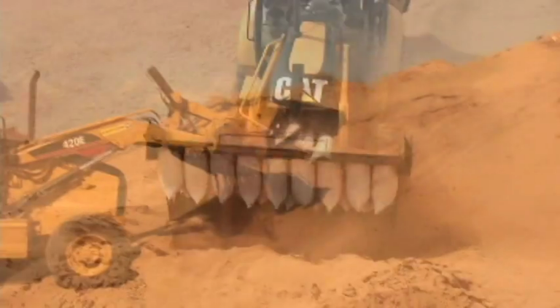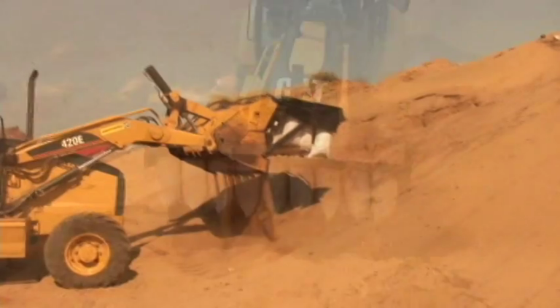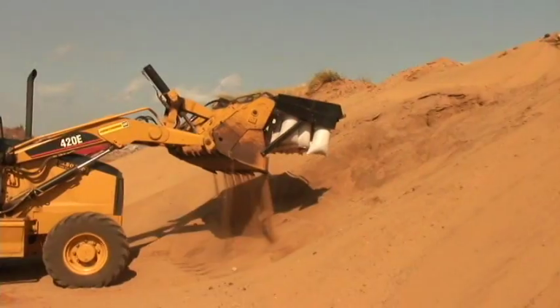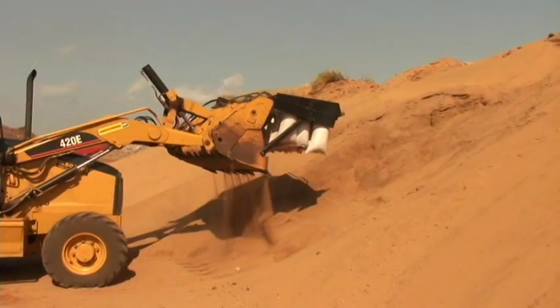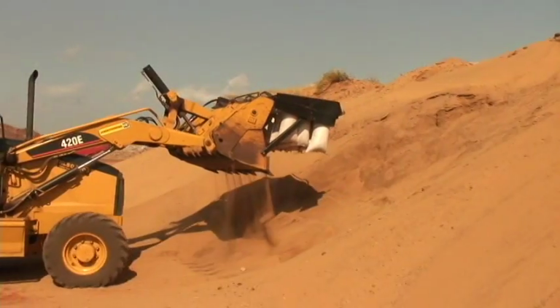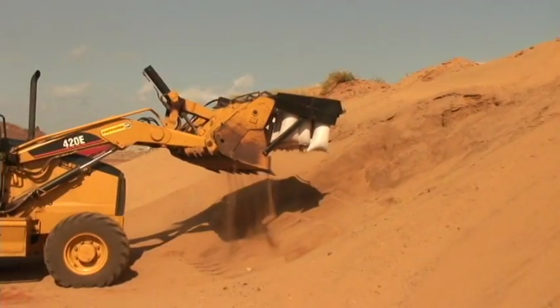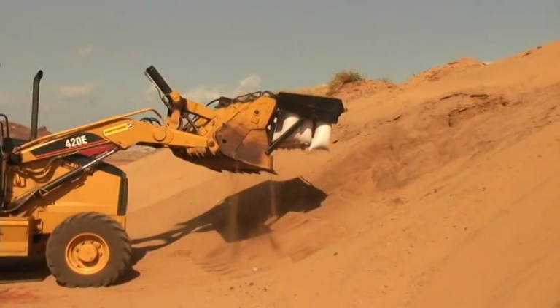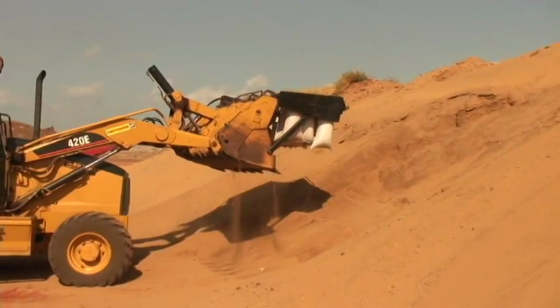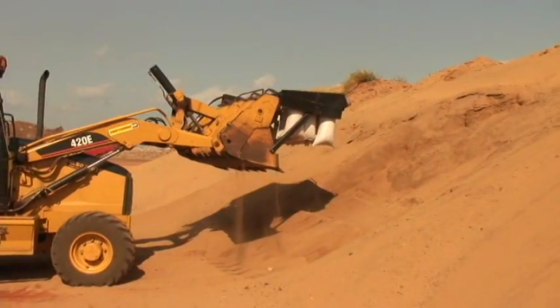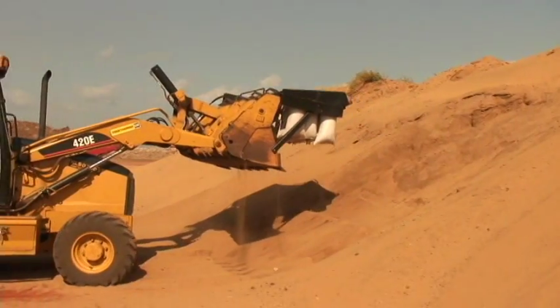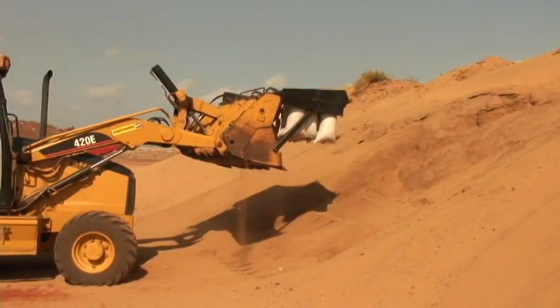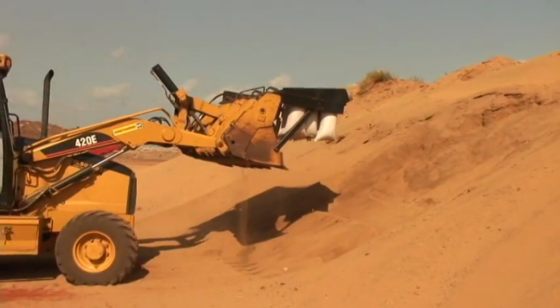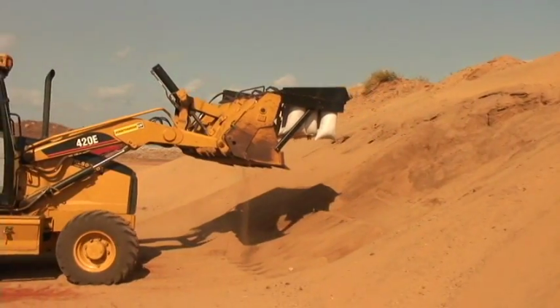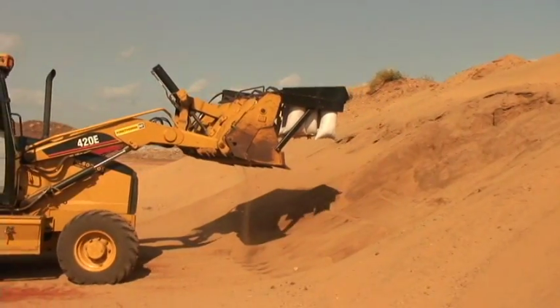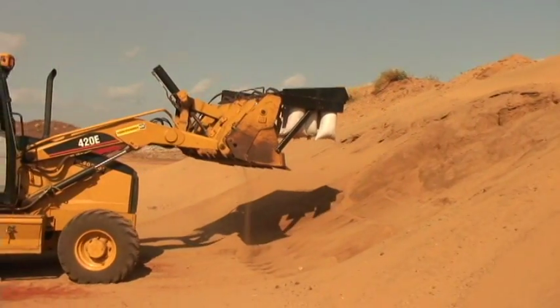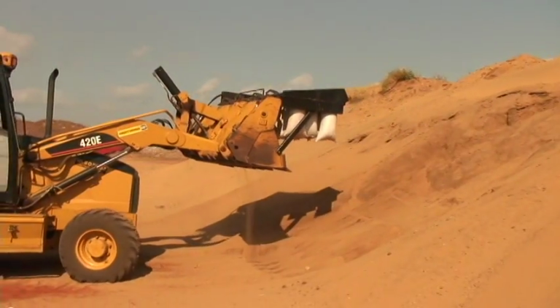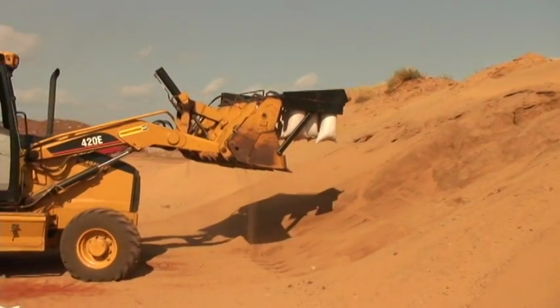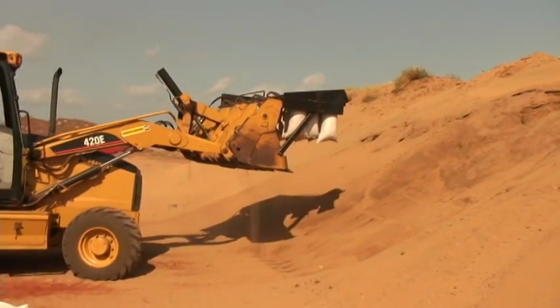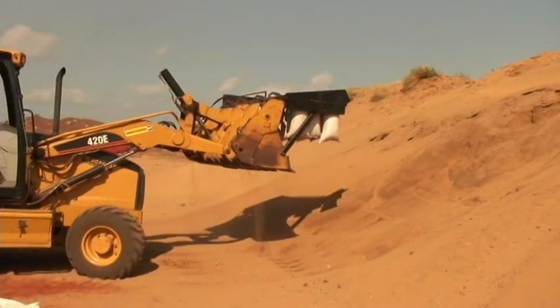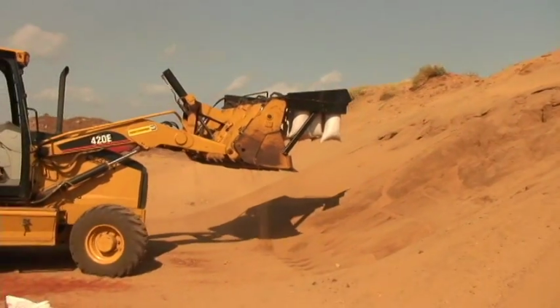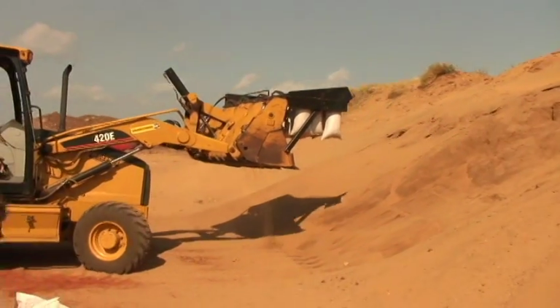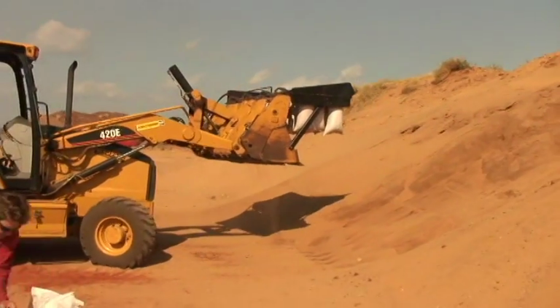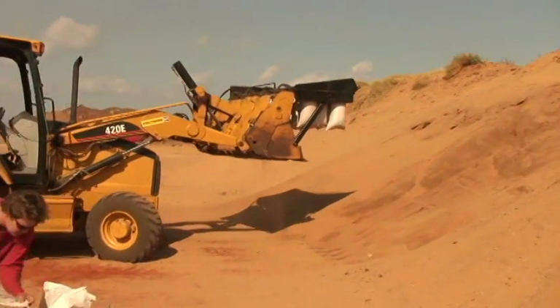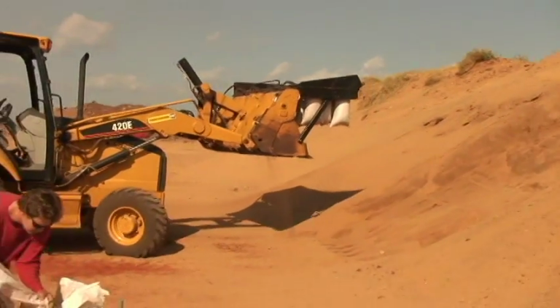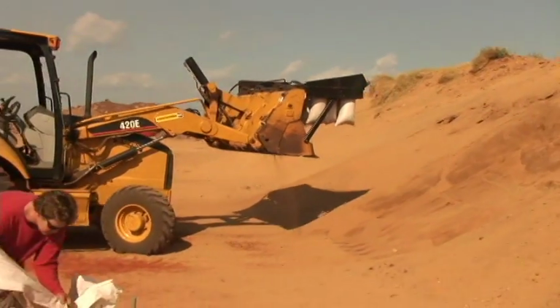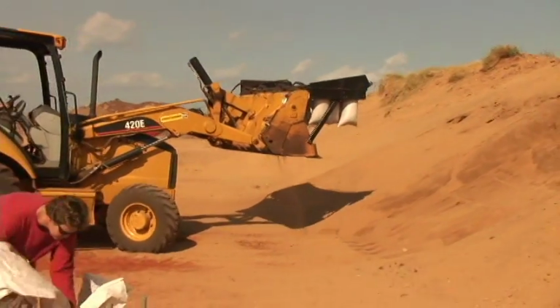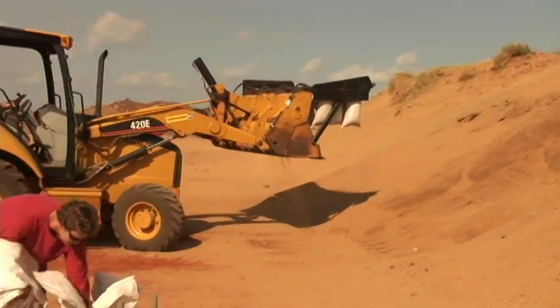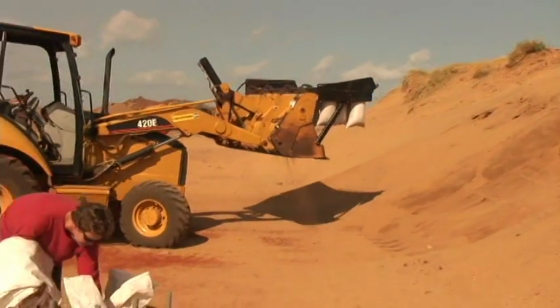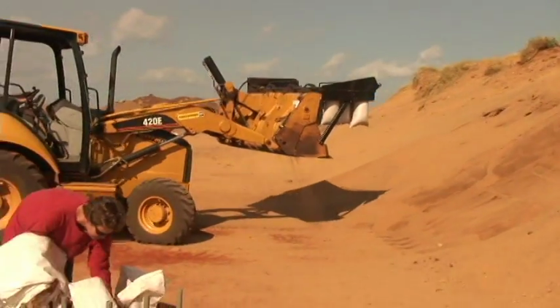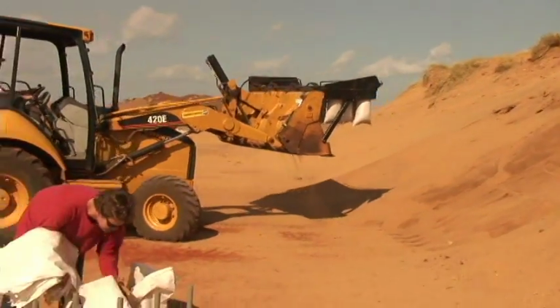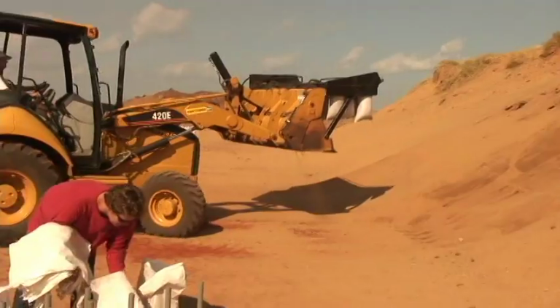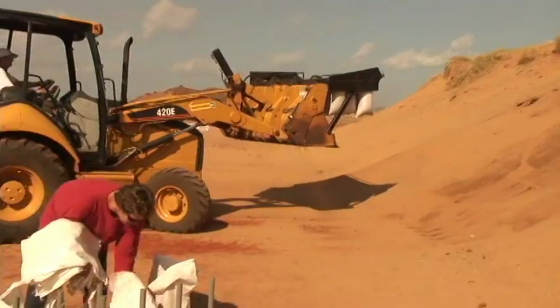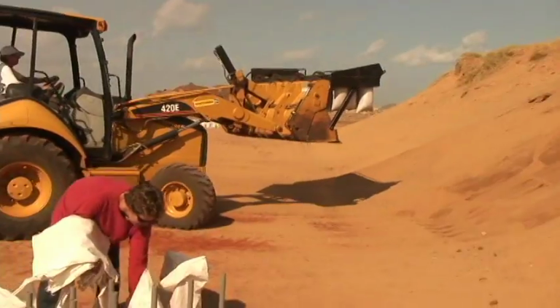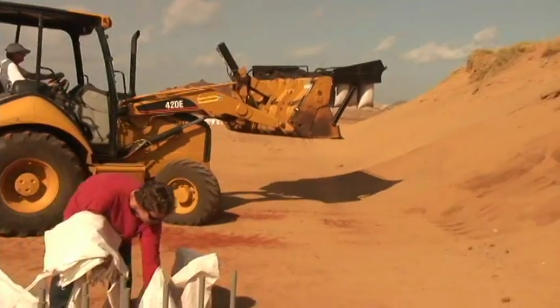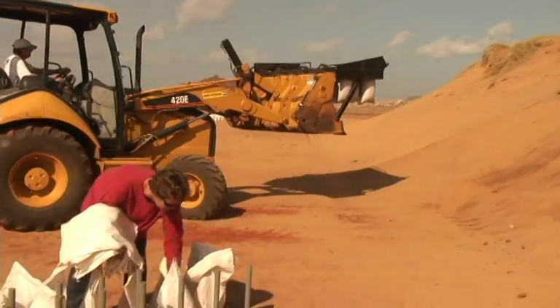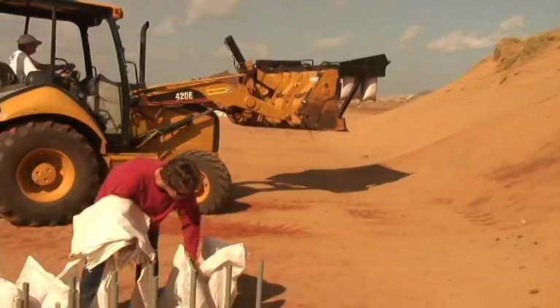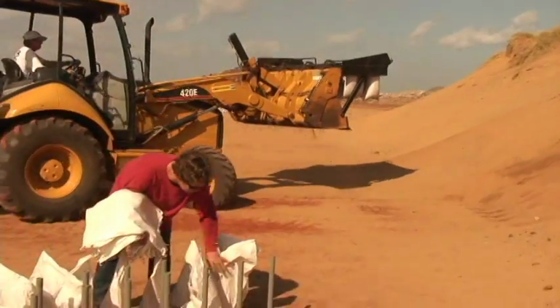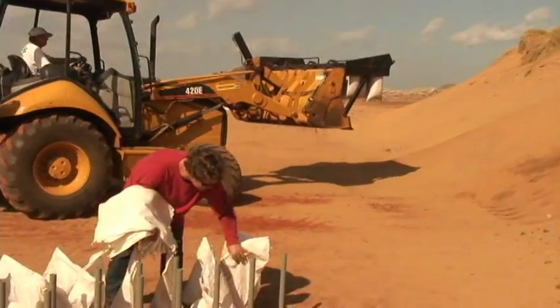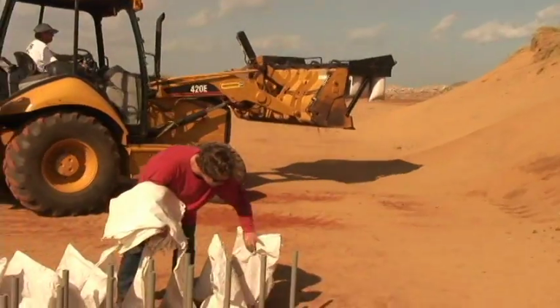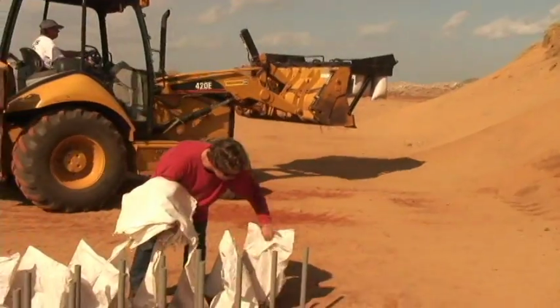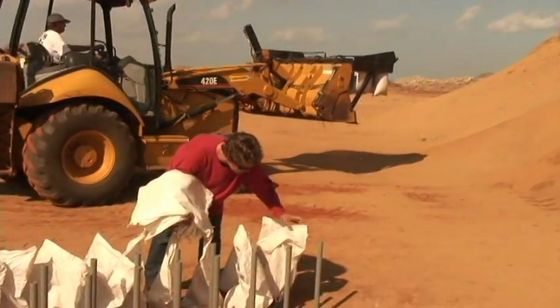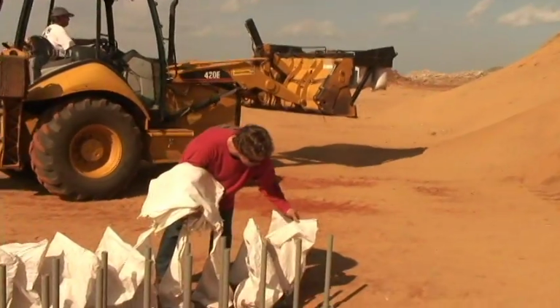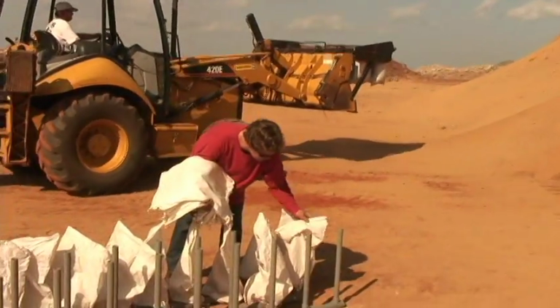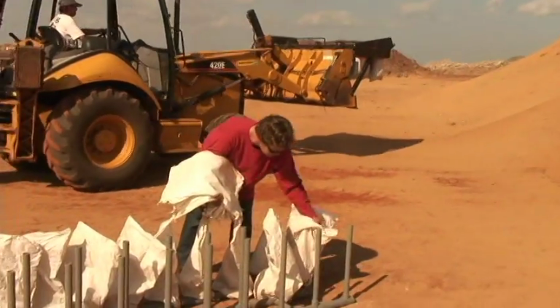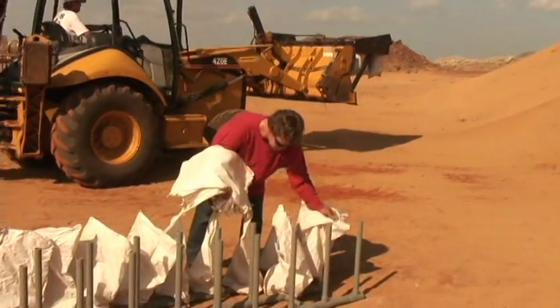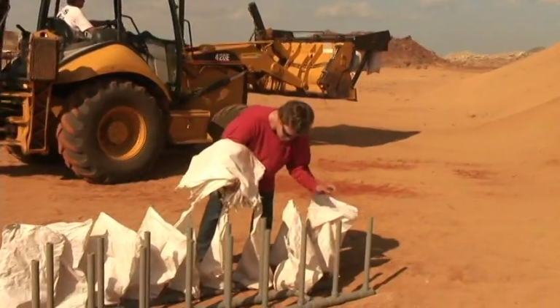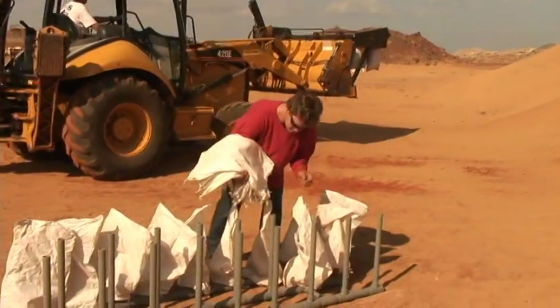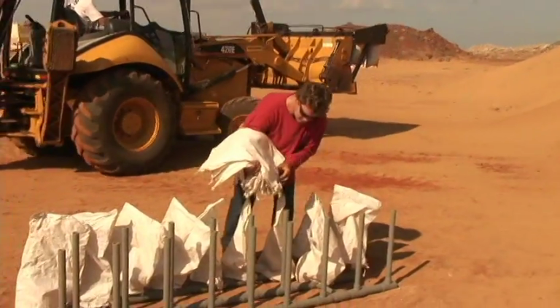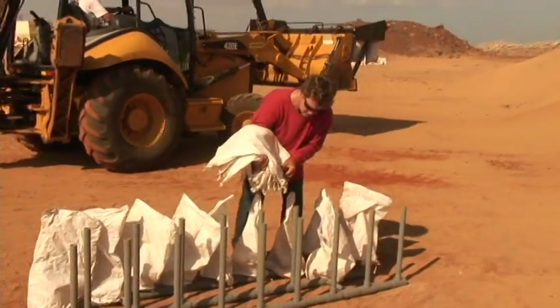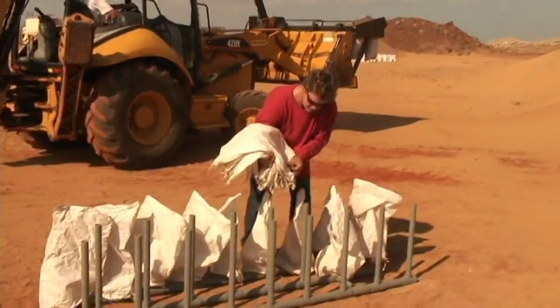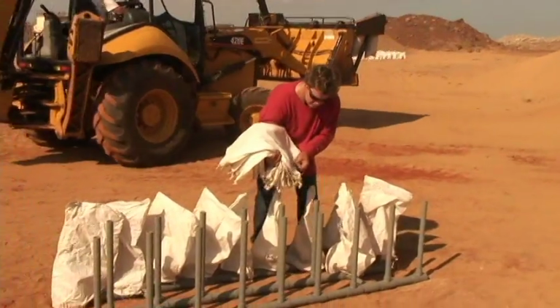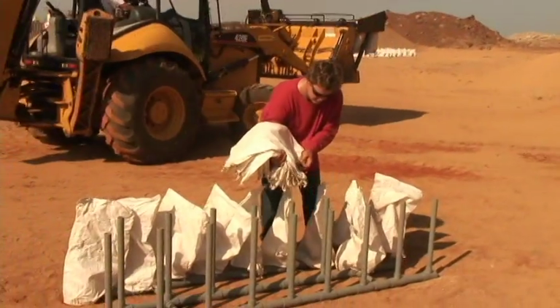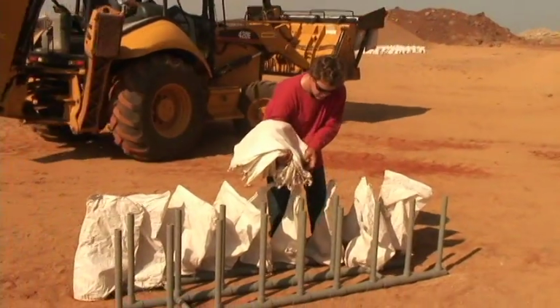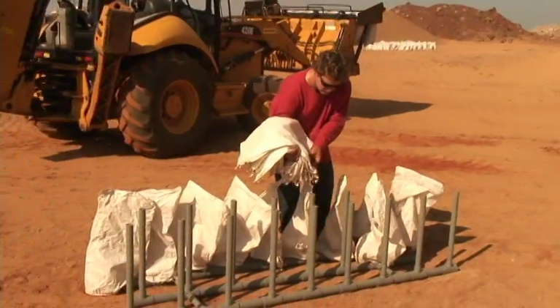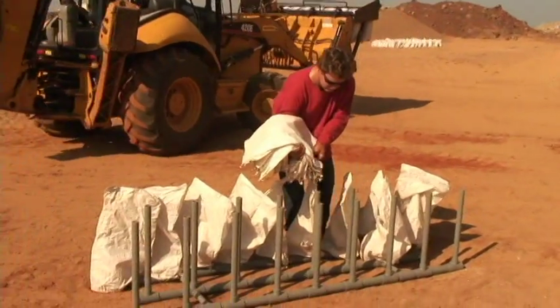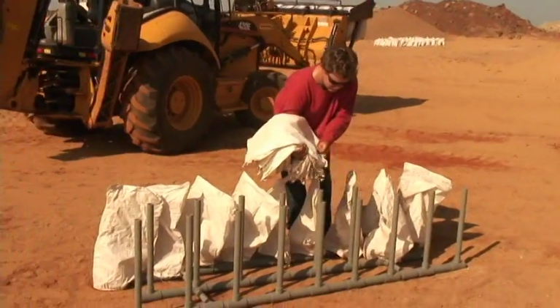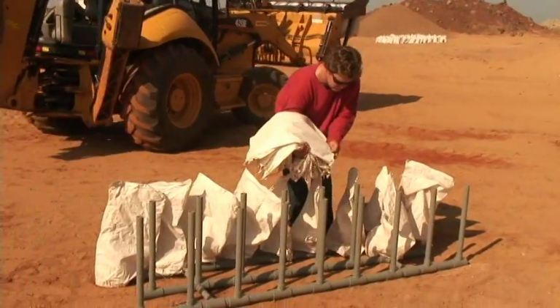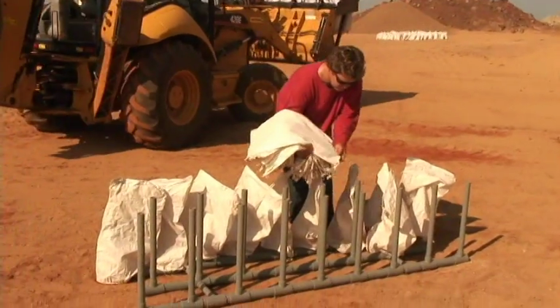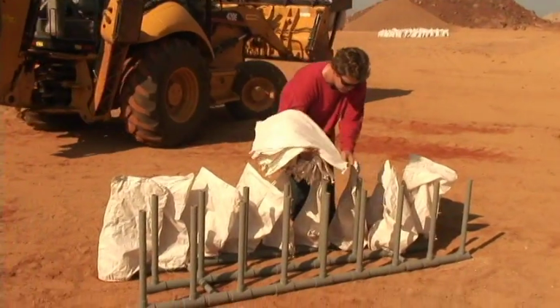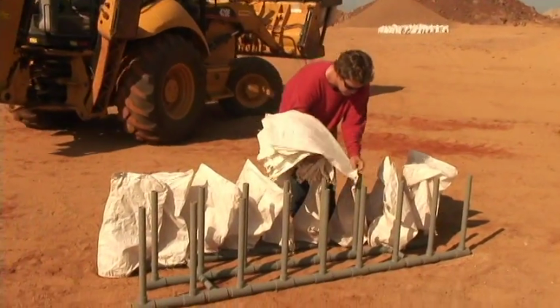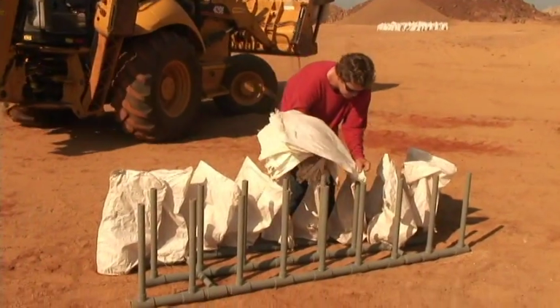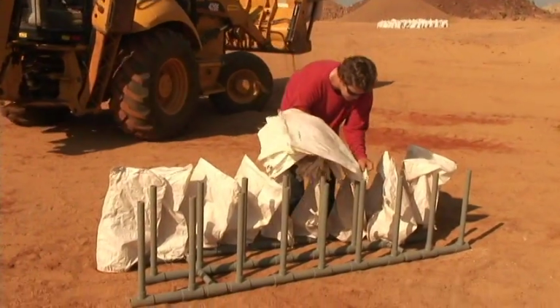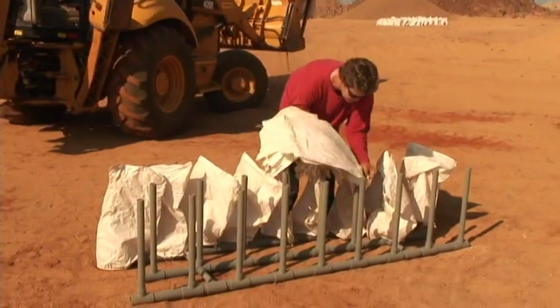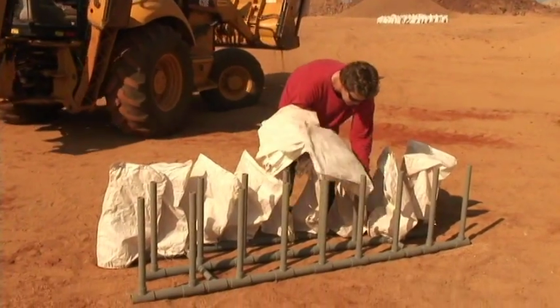As the bags are being filled and delivered to their destination, the ground crew prepares the speed loader for the next round.